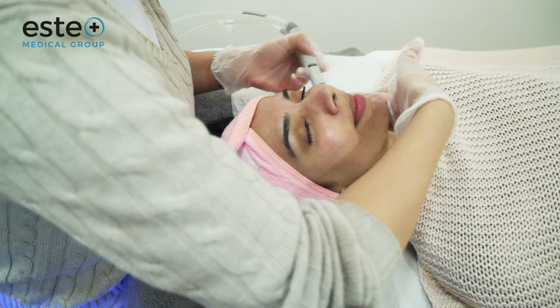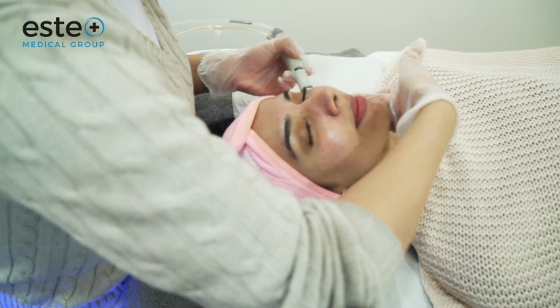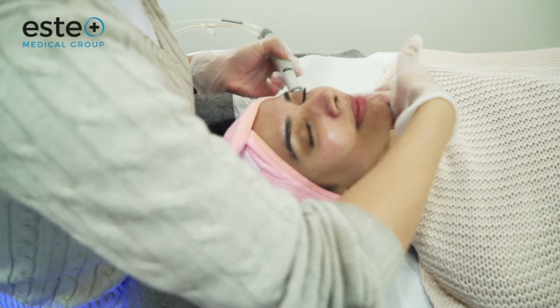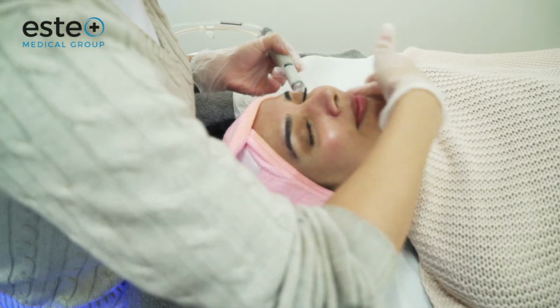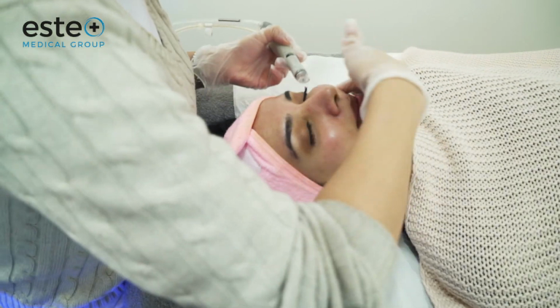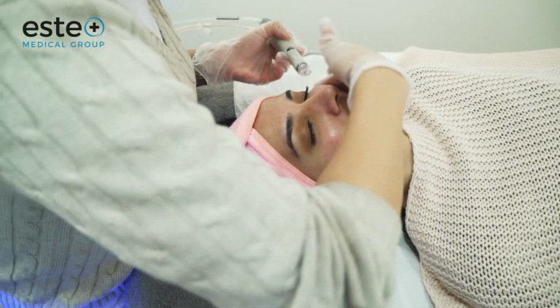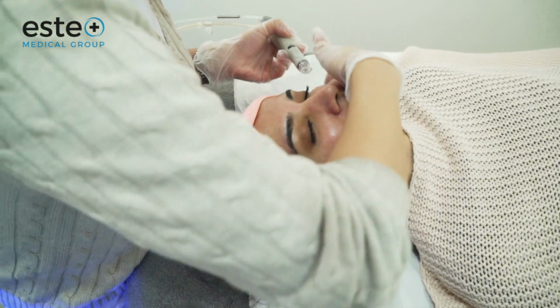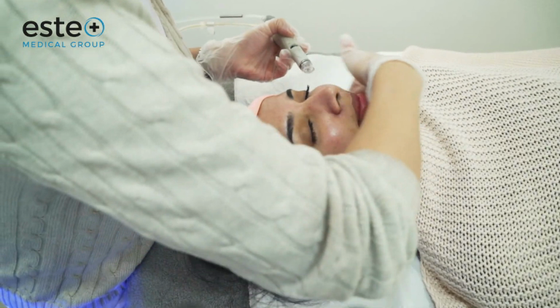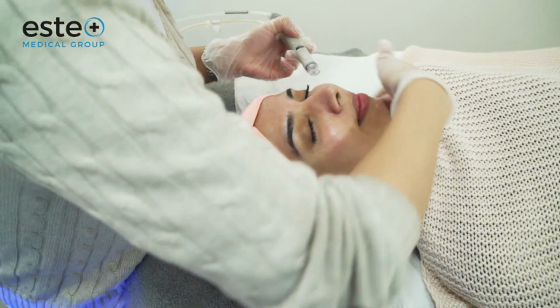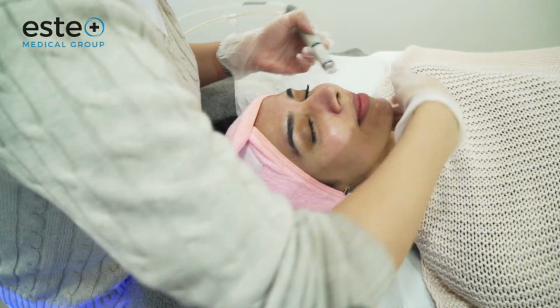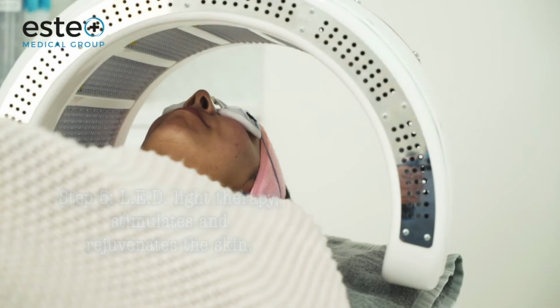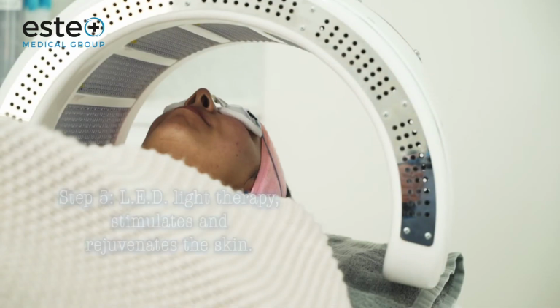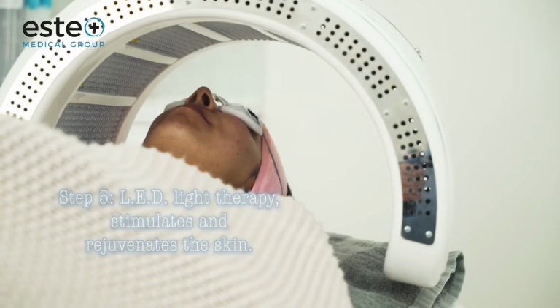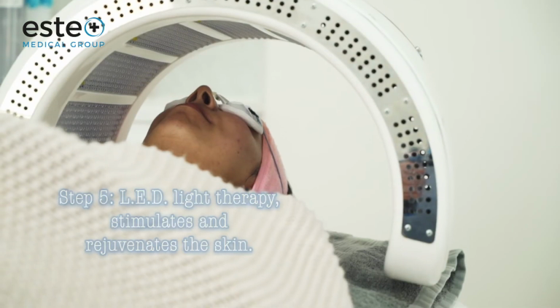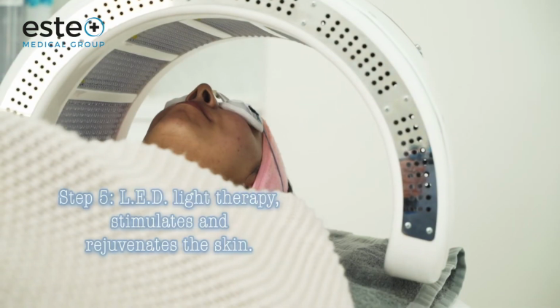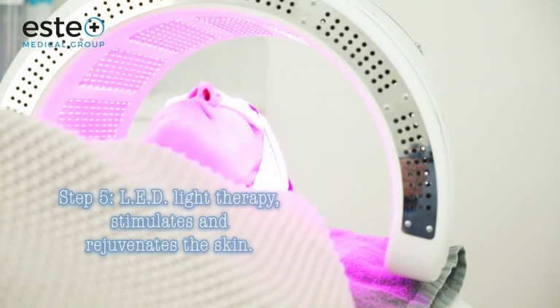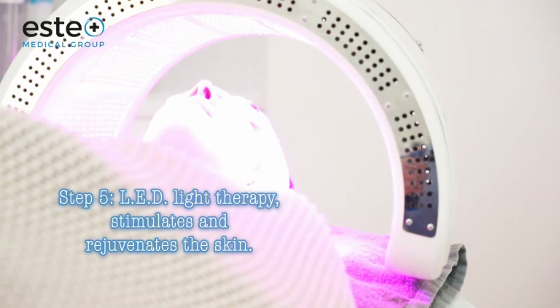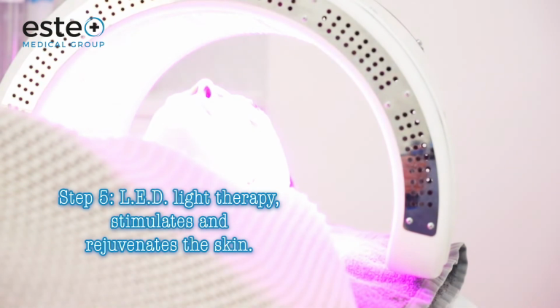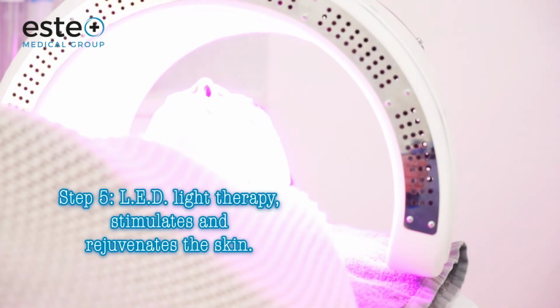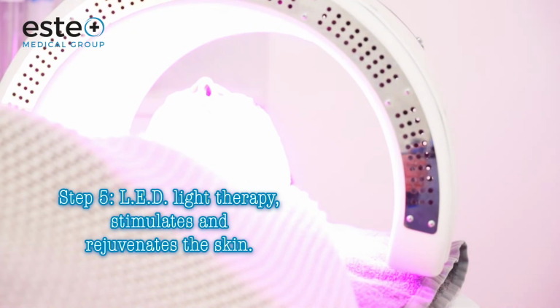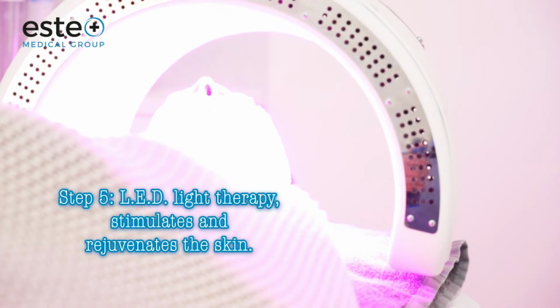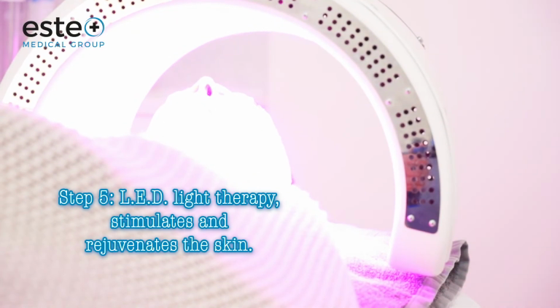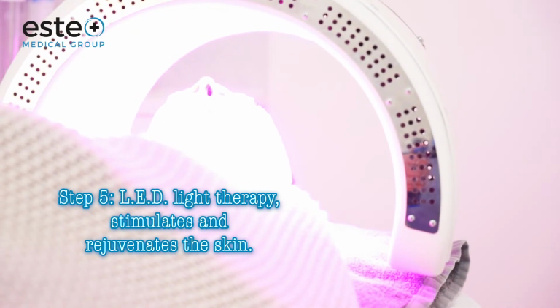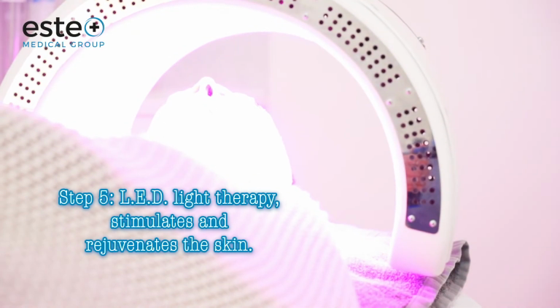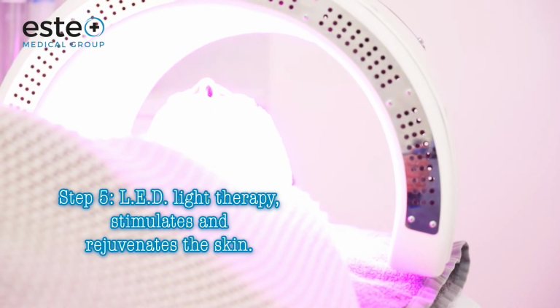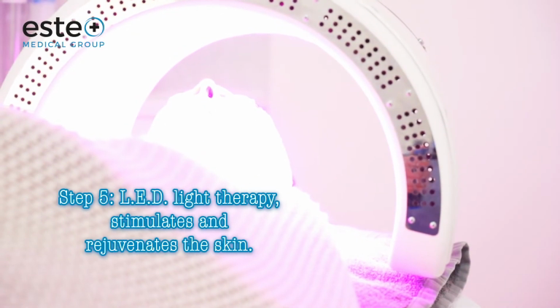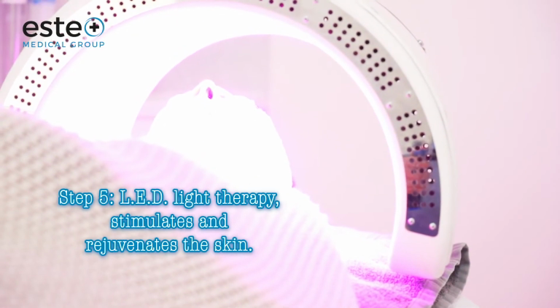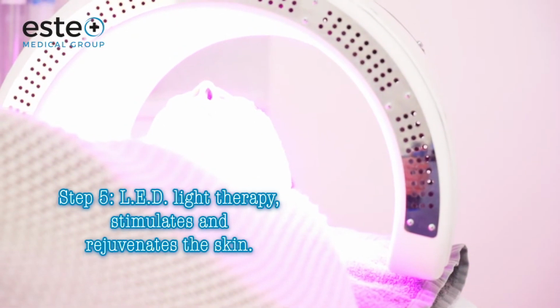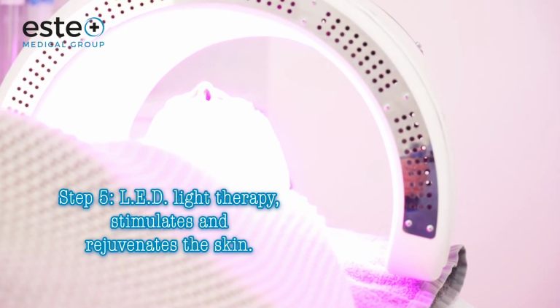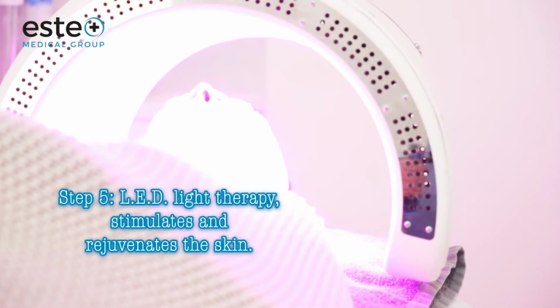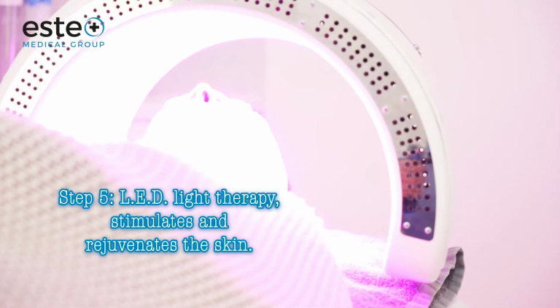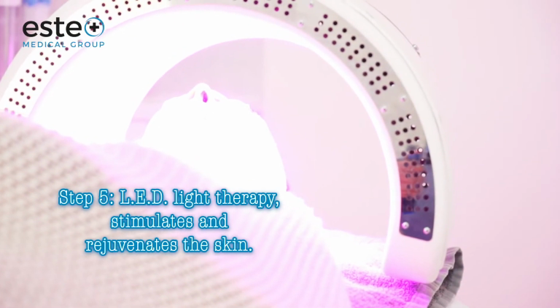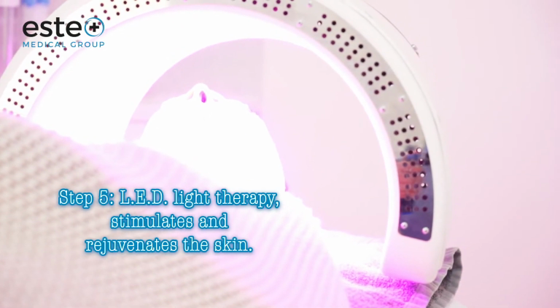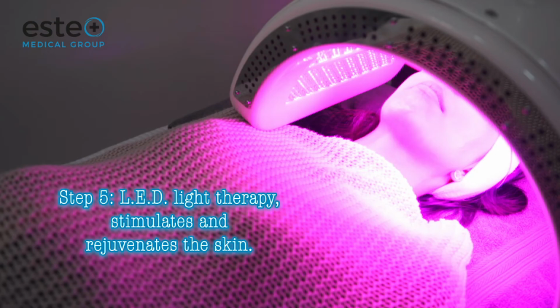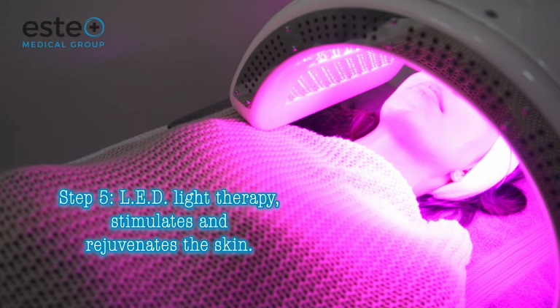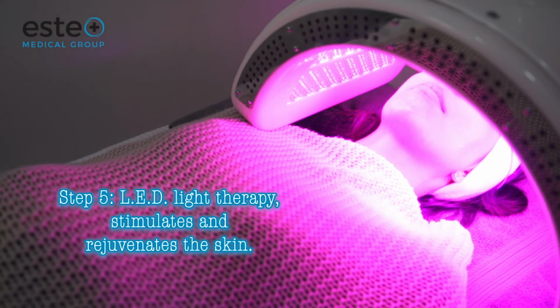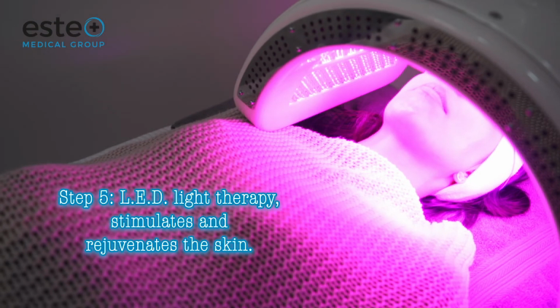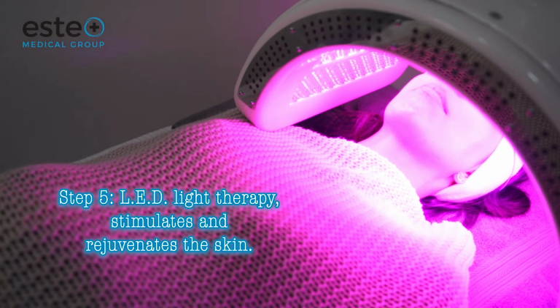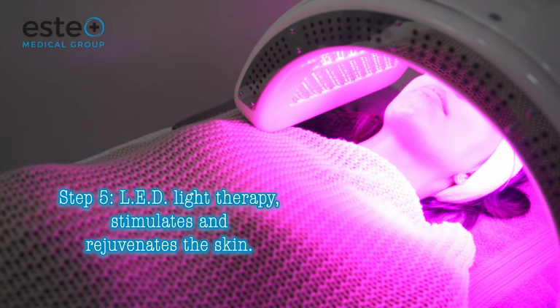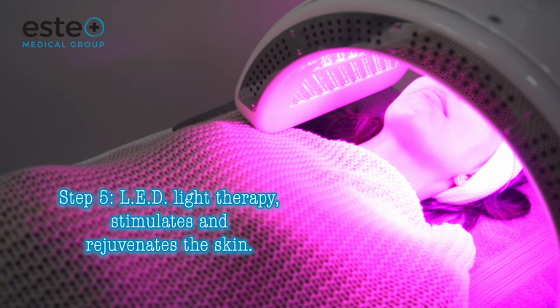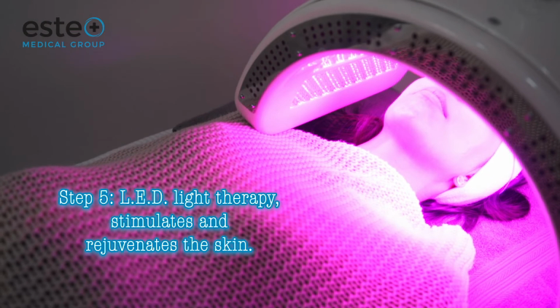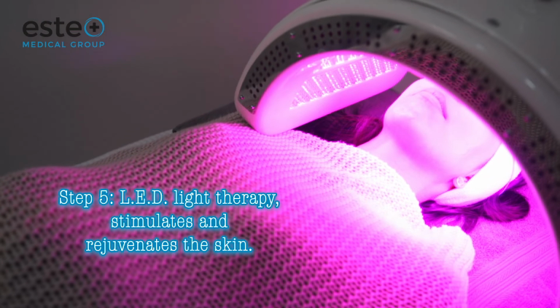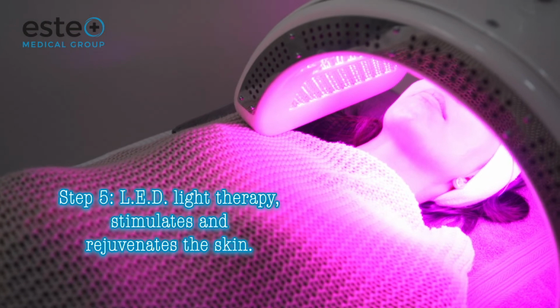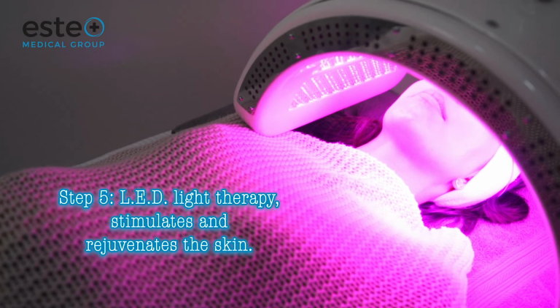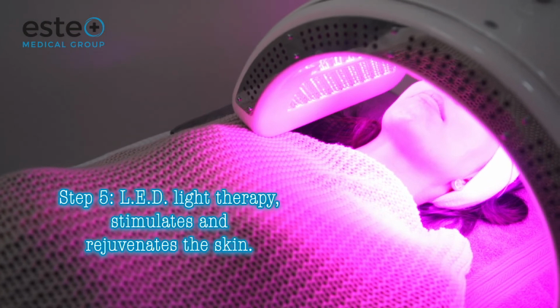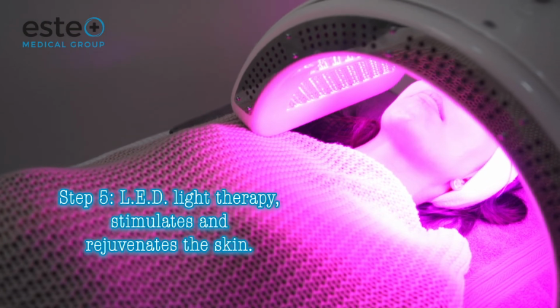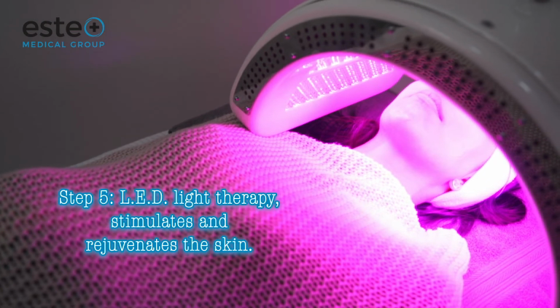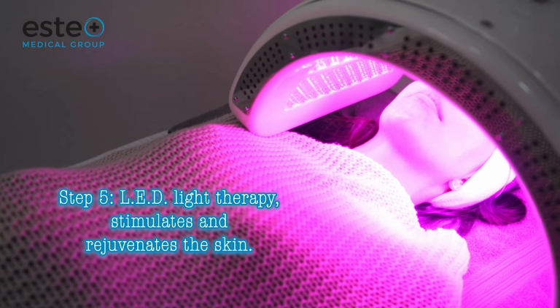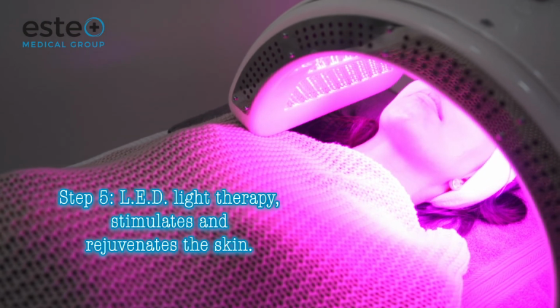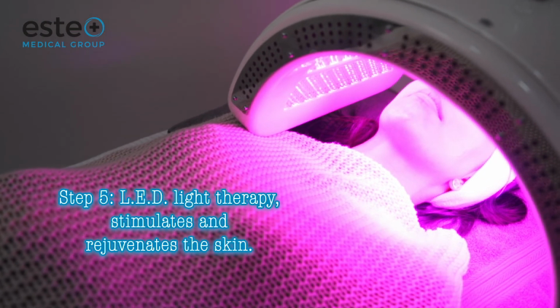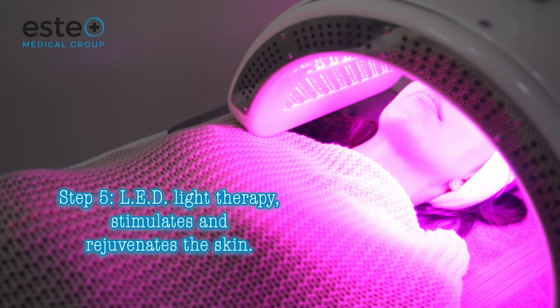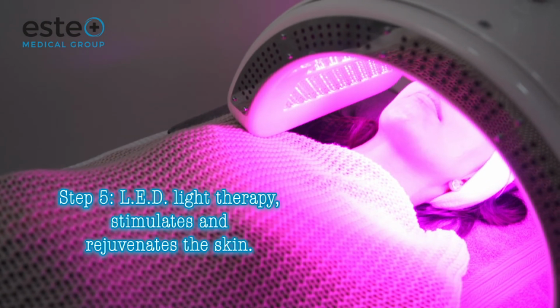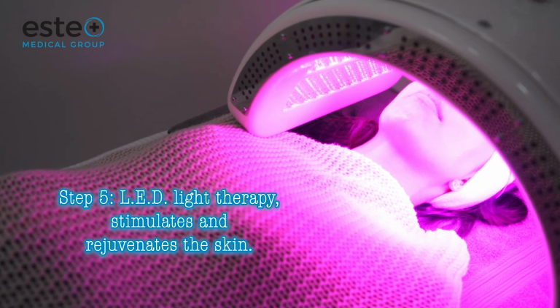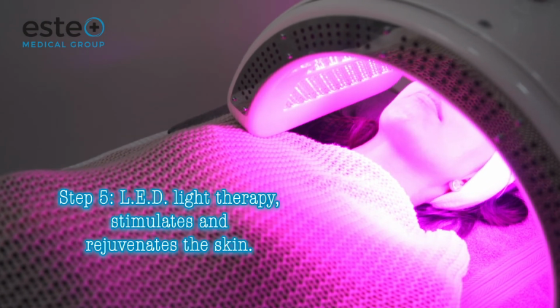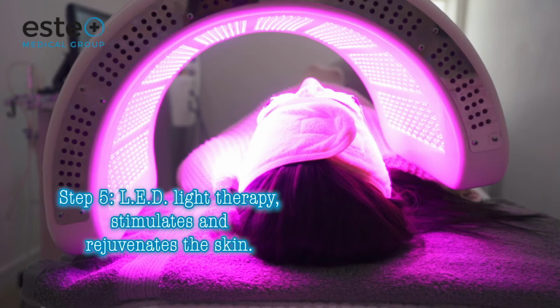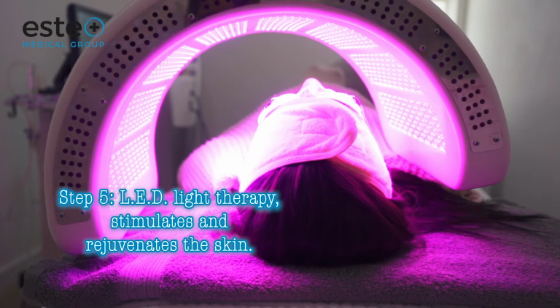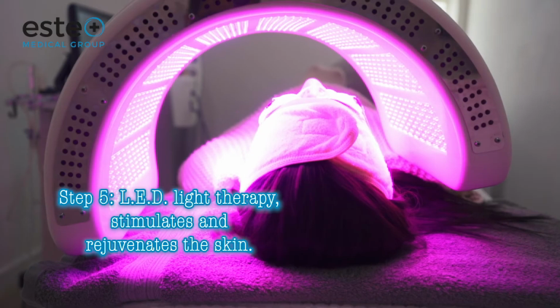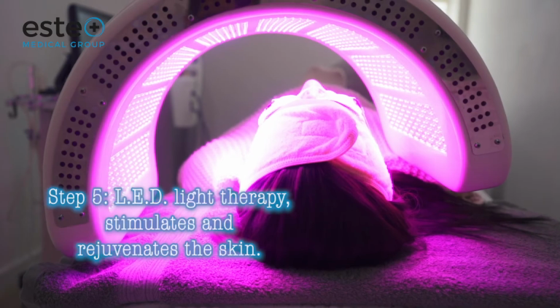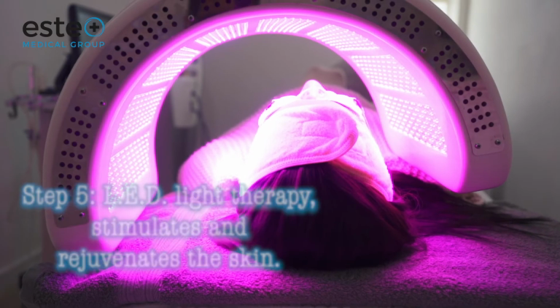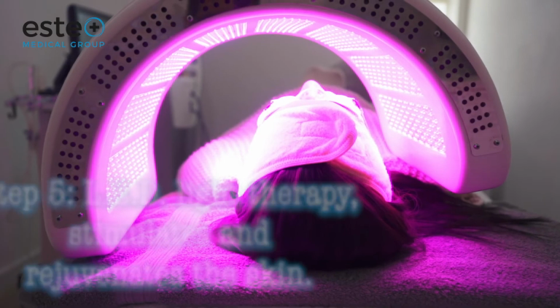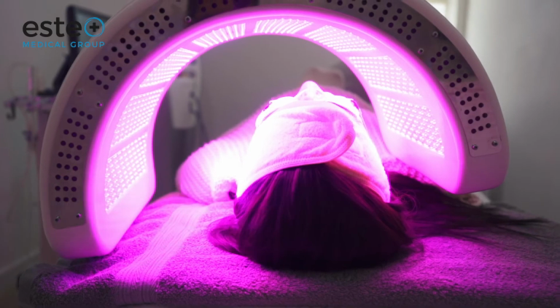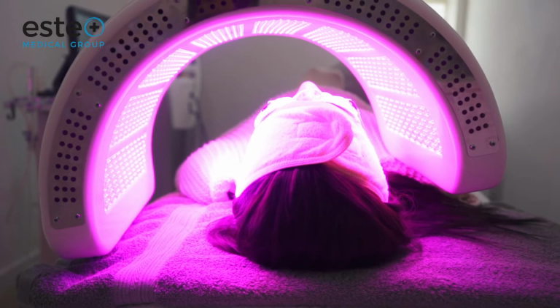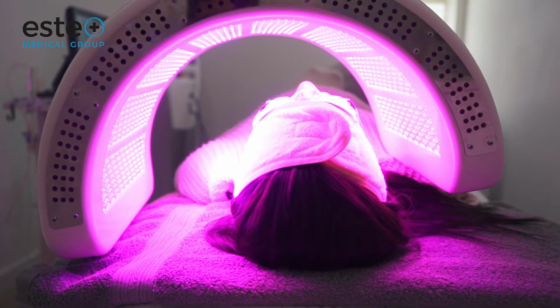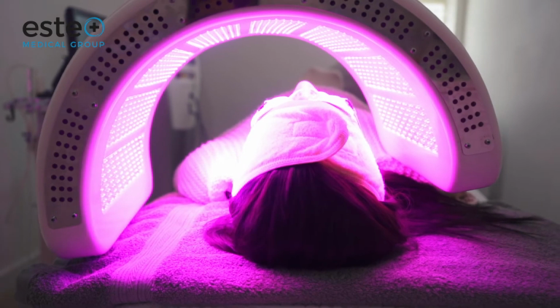The final step is LED light therapy. We use light therapy to calm any redness, stimulate and rejuvenate the skin.